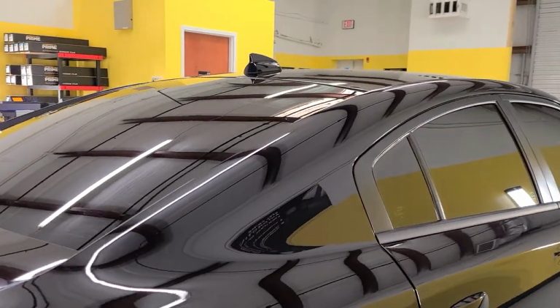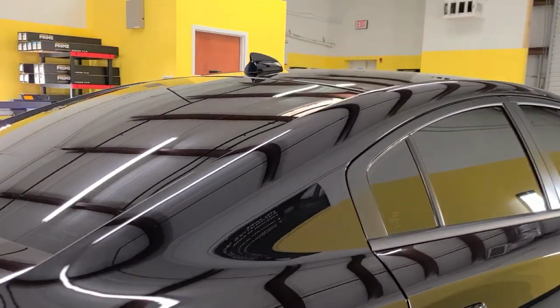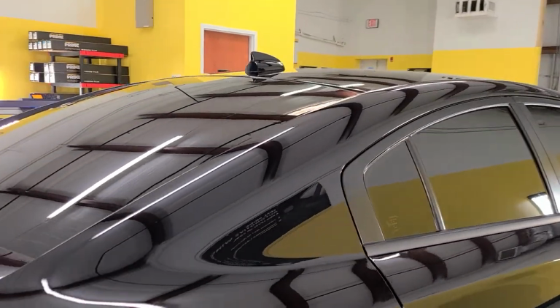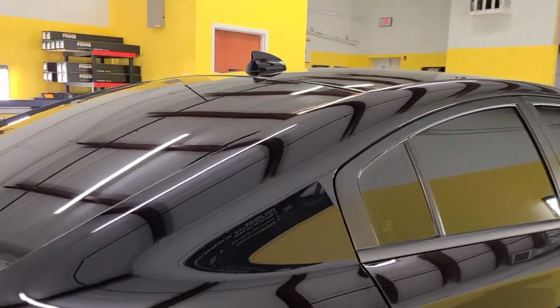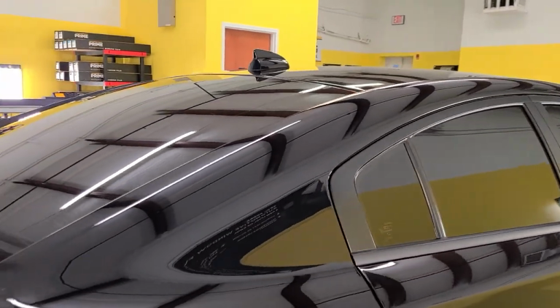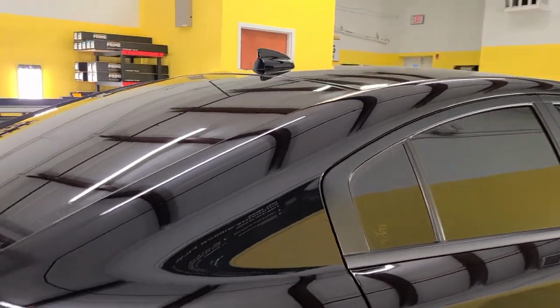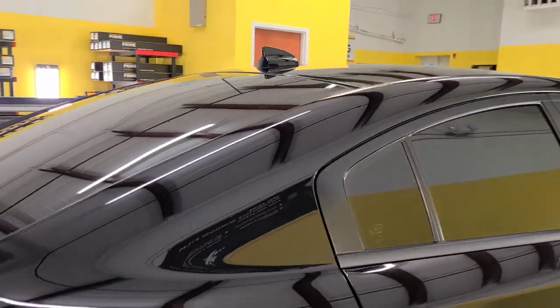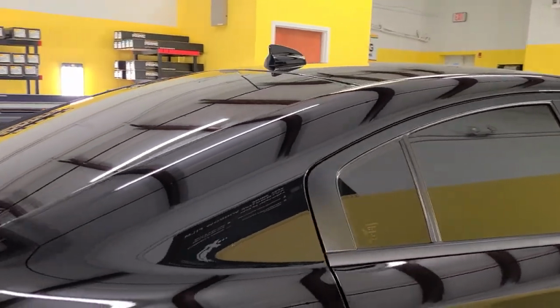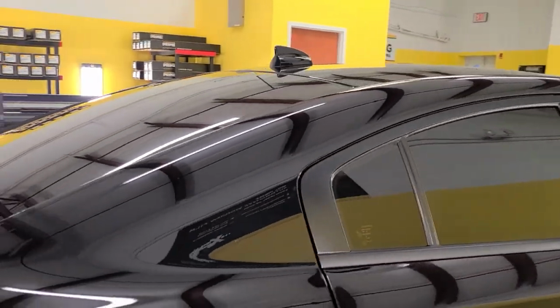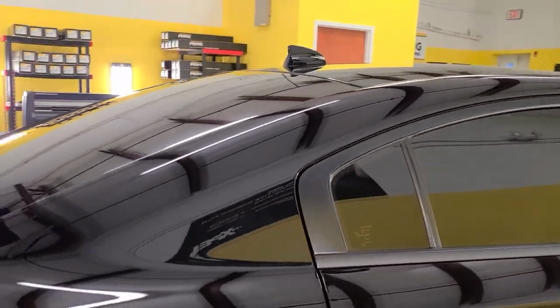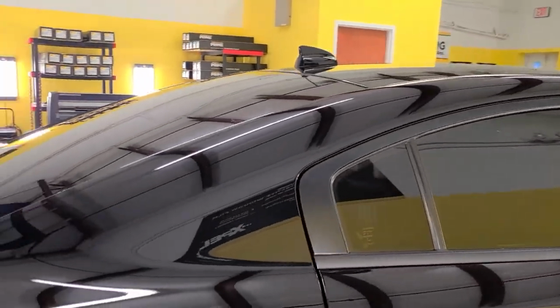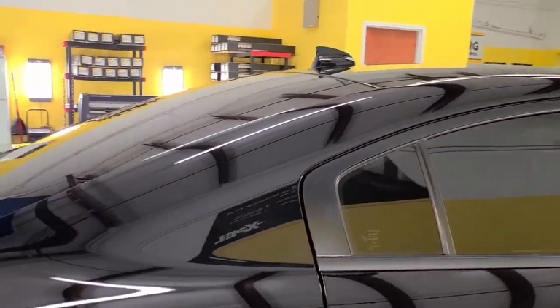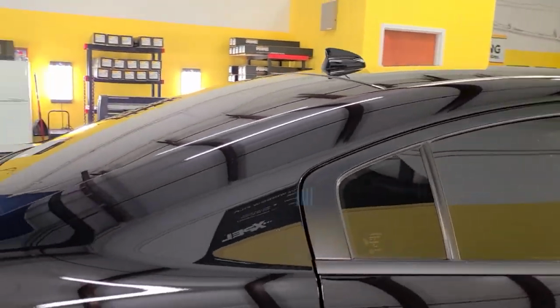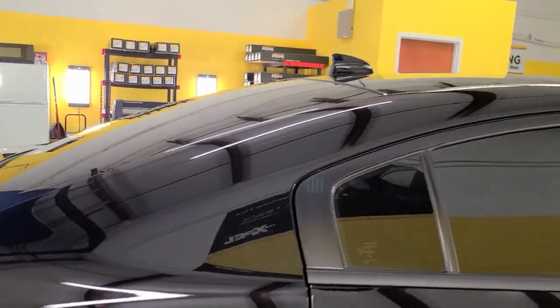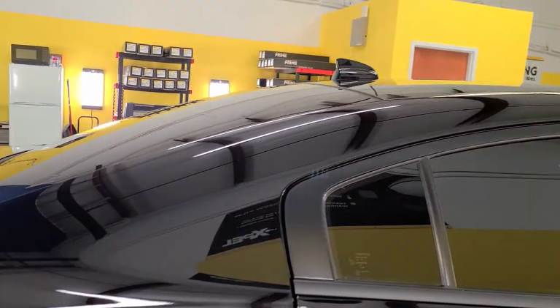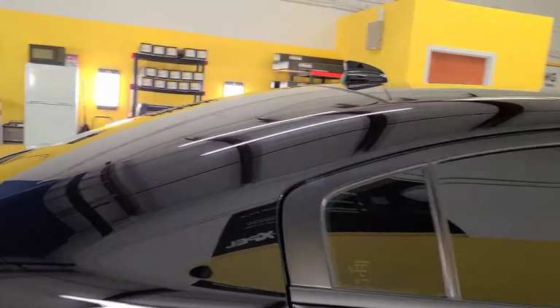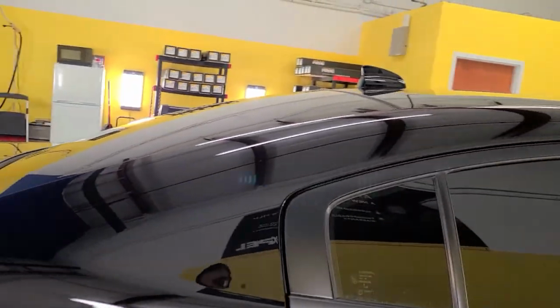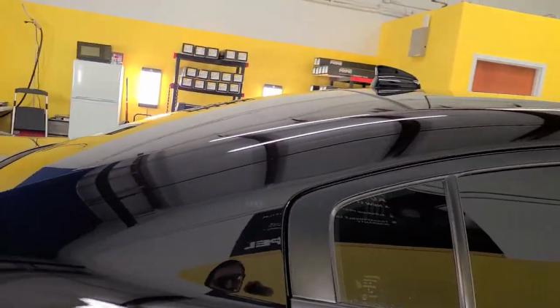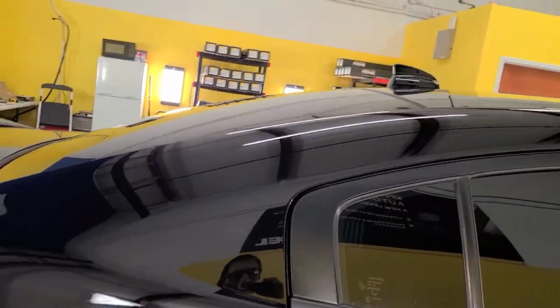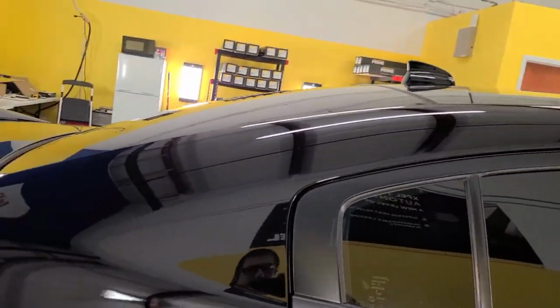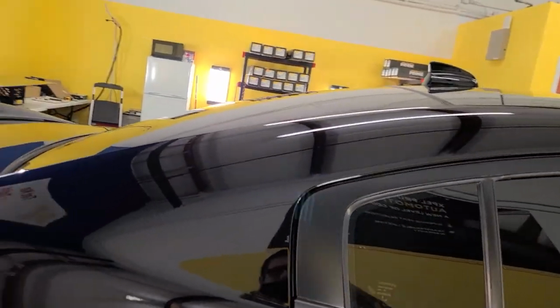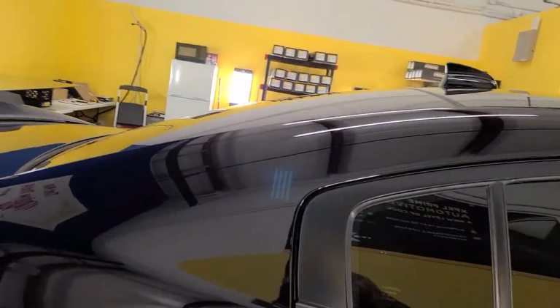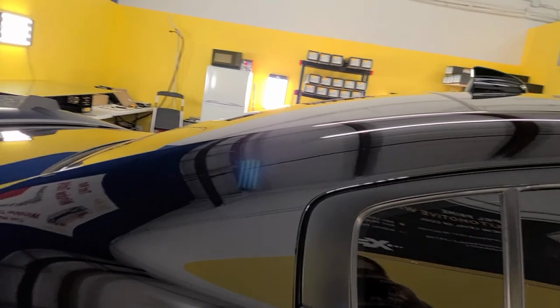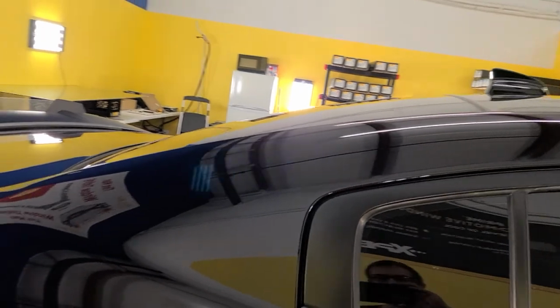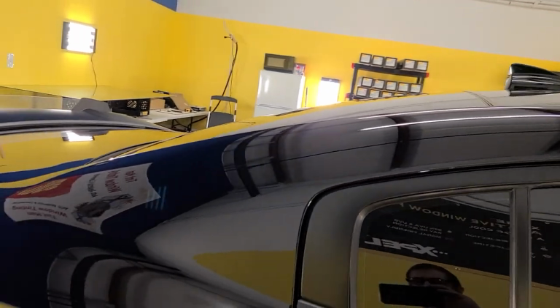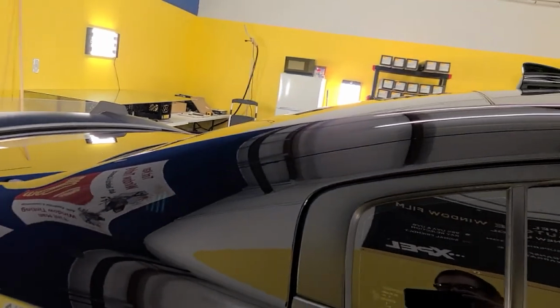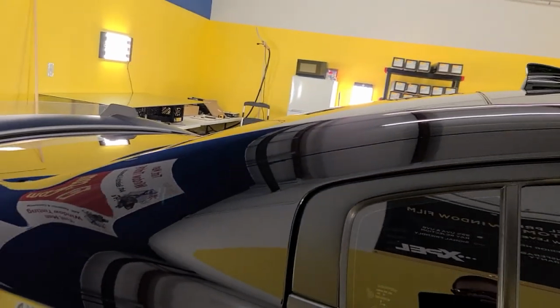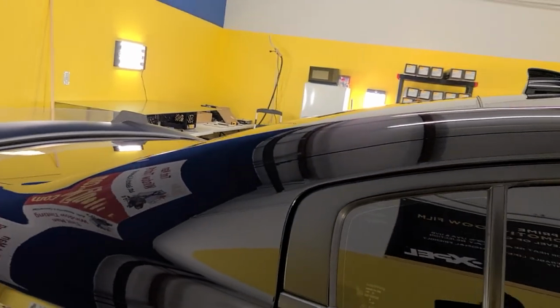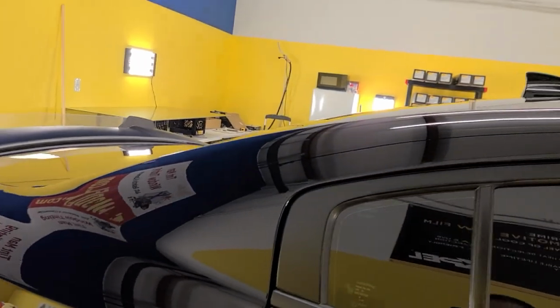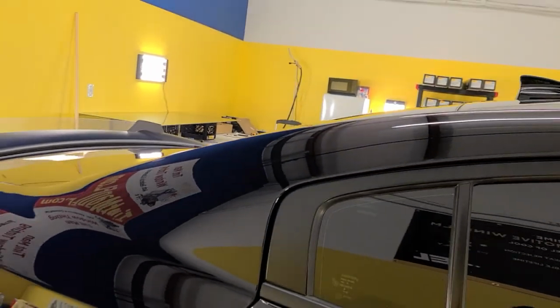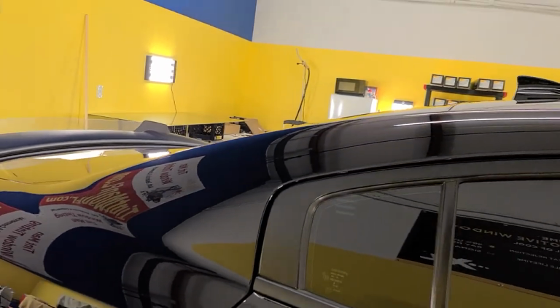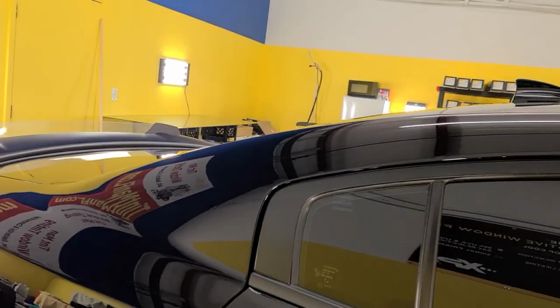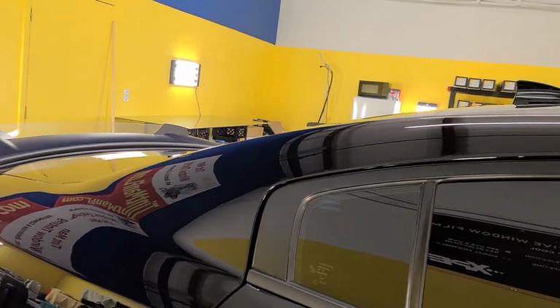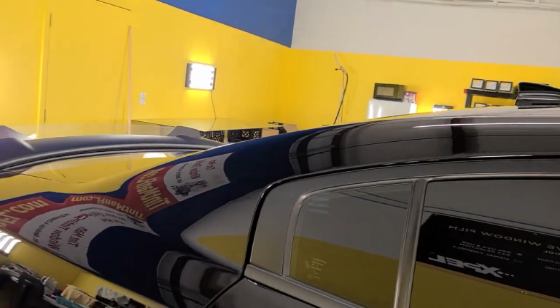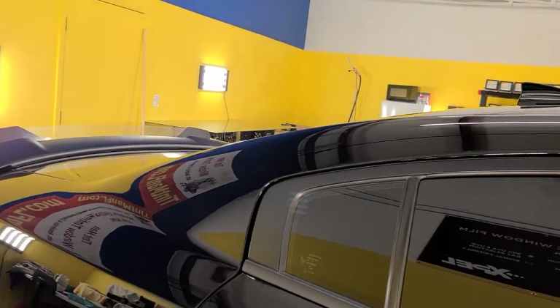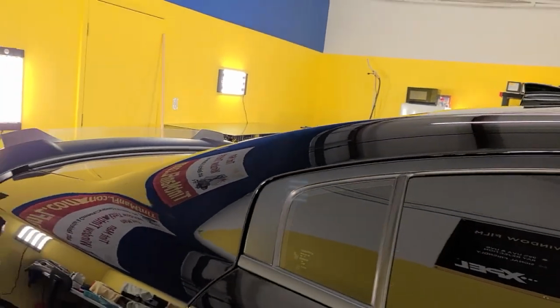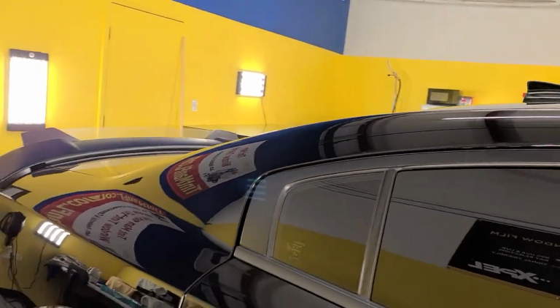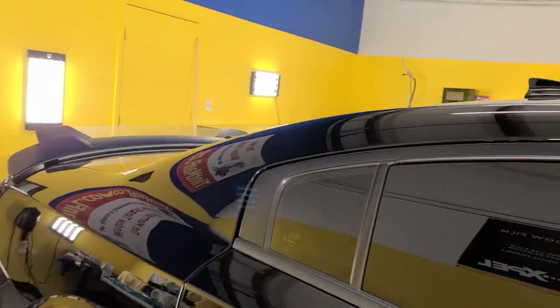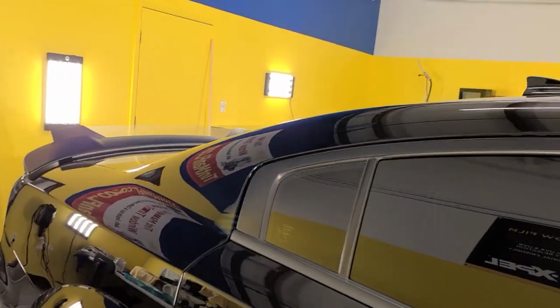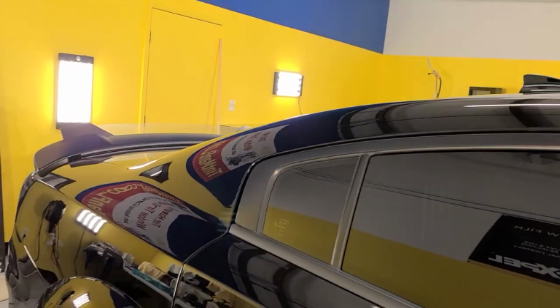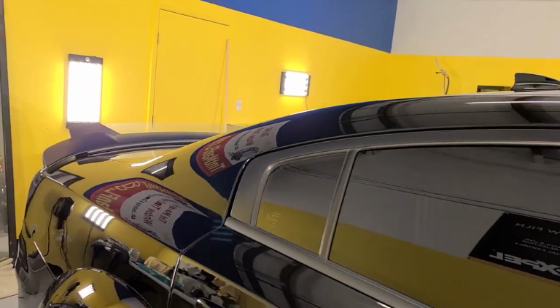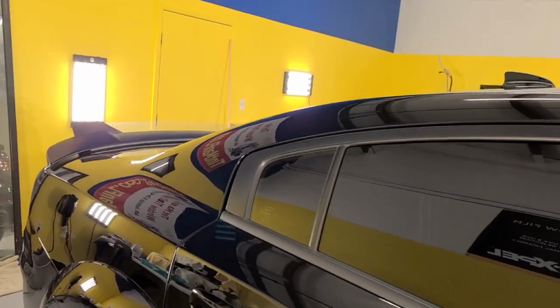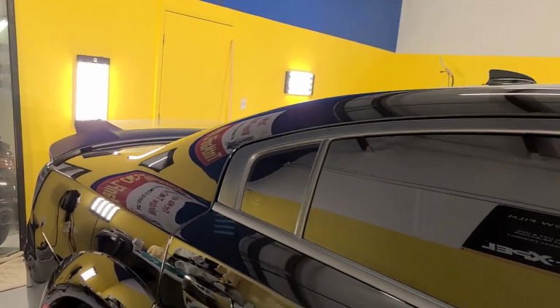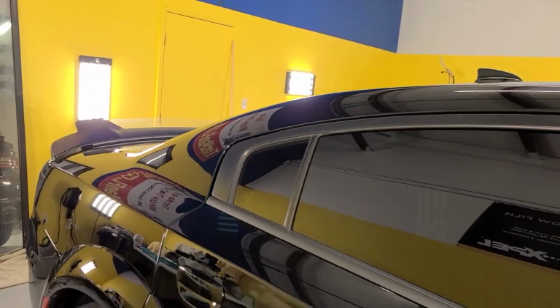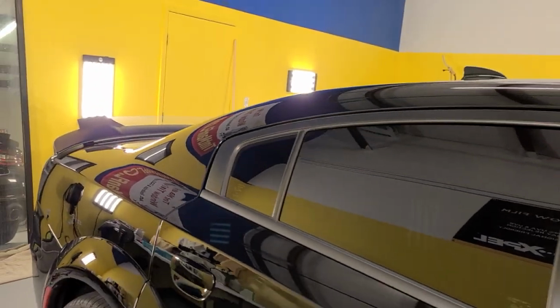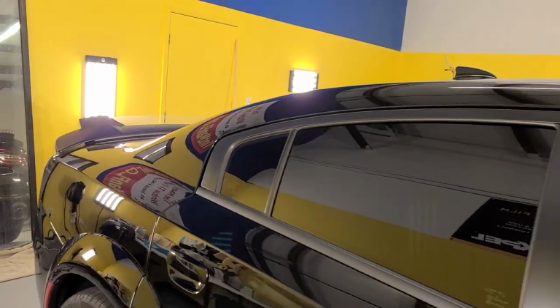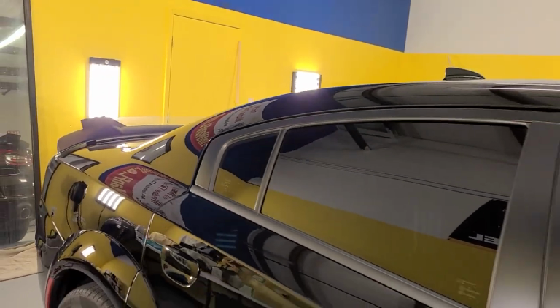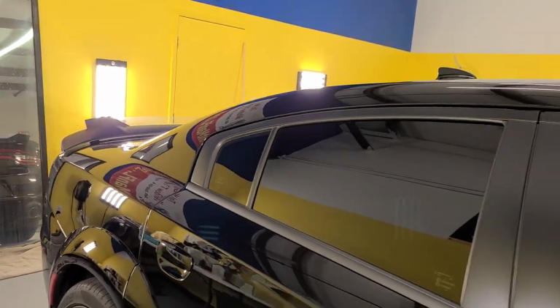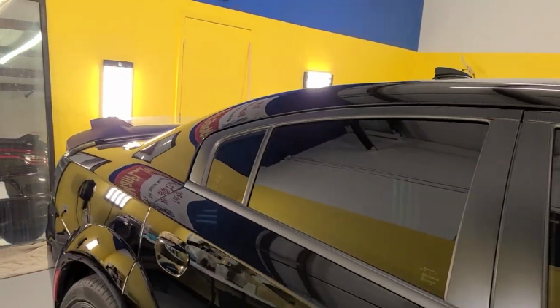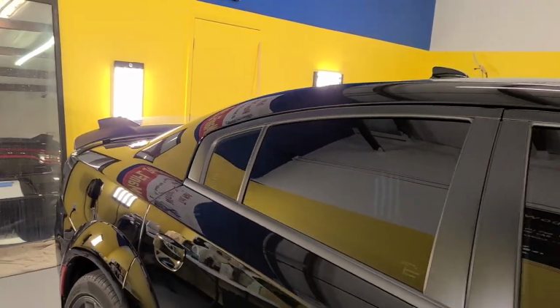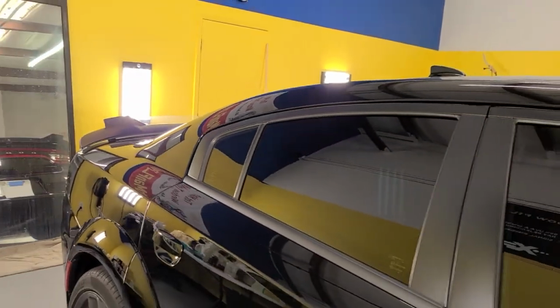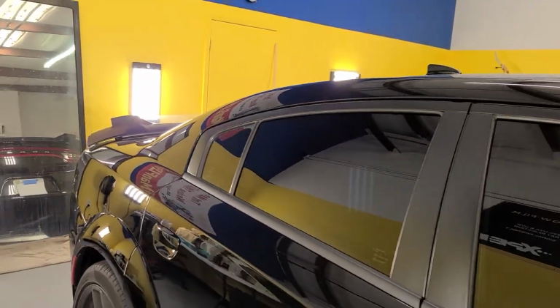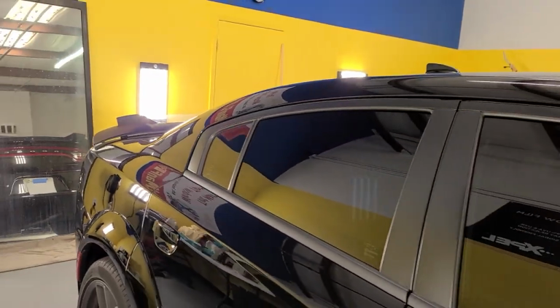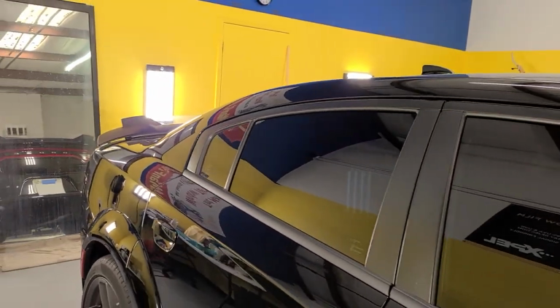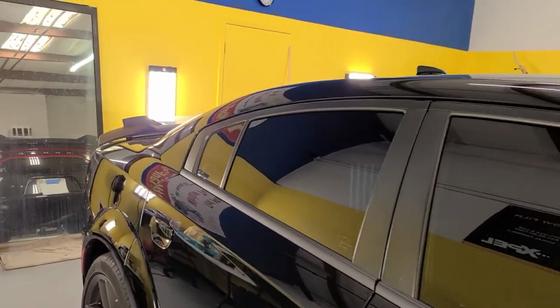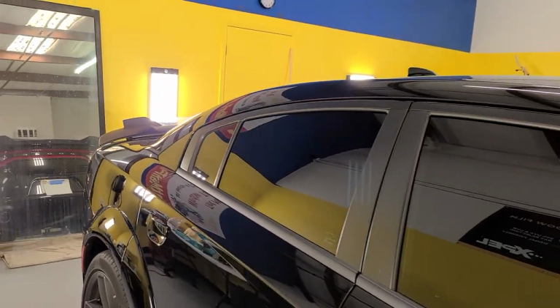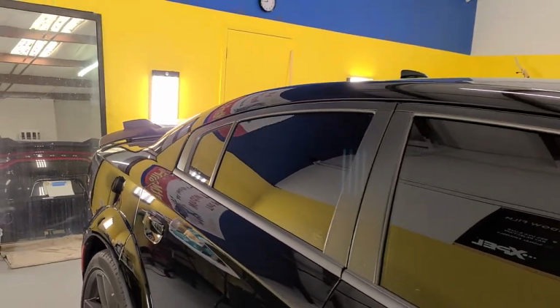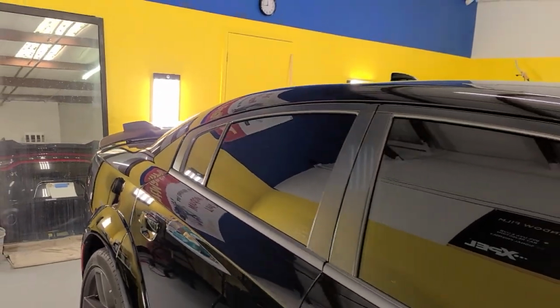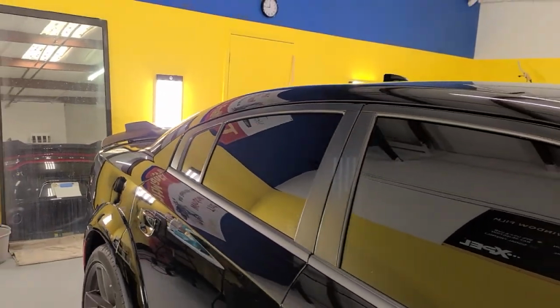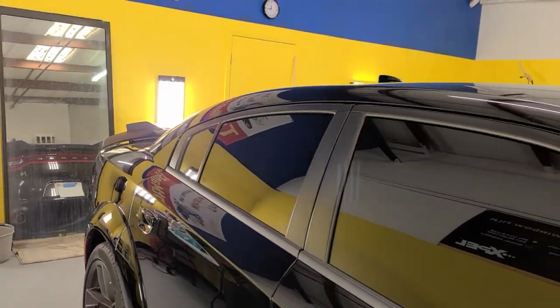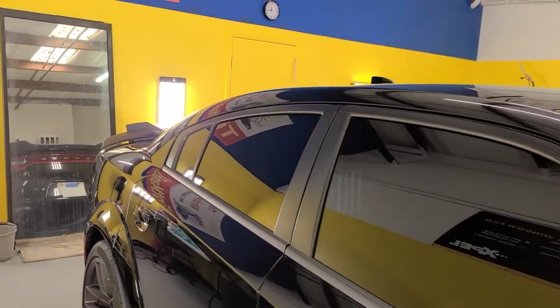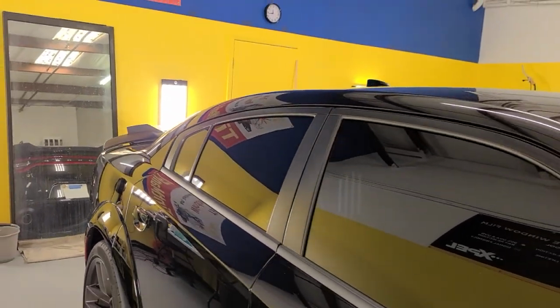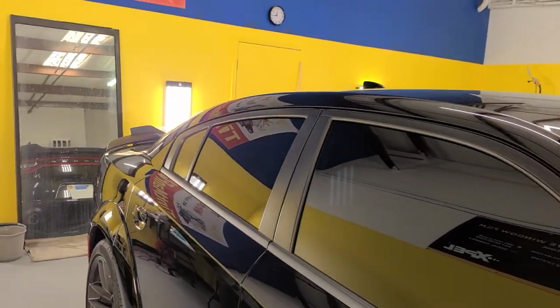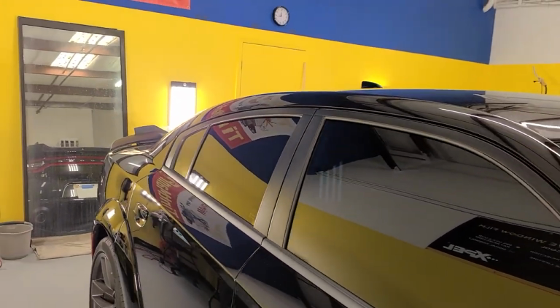Everything is done in a closed climate-controlled bay so that we don't have dust, dirt, pollen, or whatever else getting into the bay and then getting into your tint.